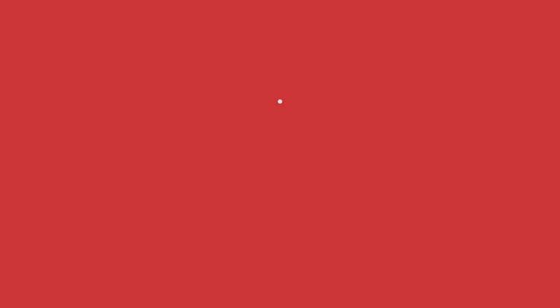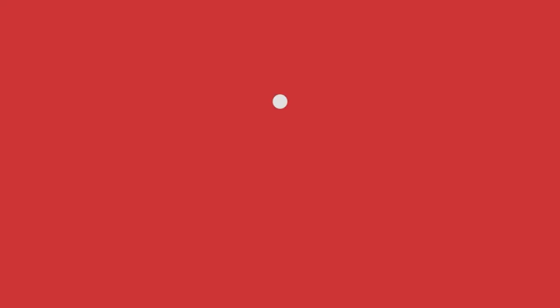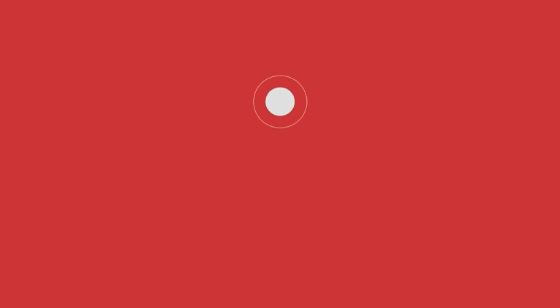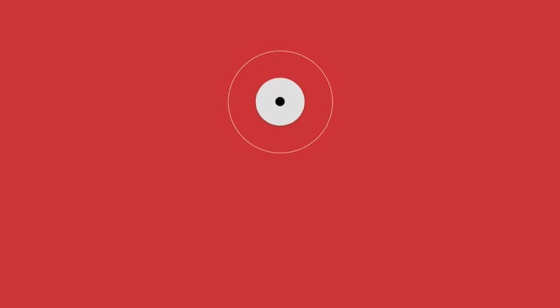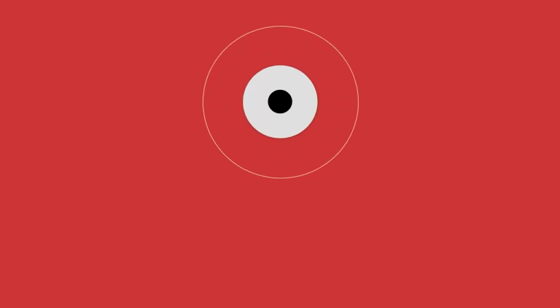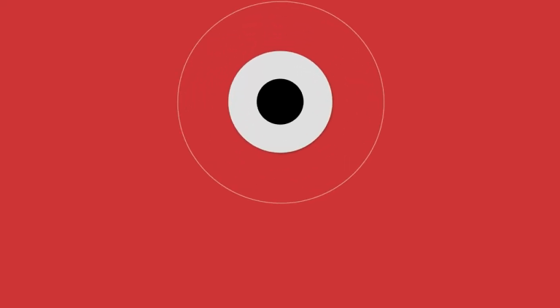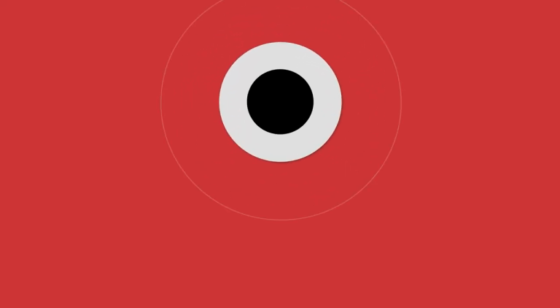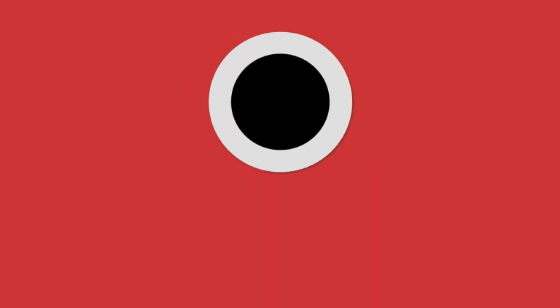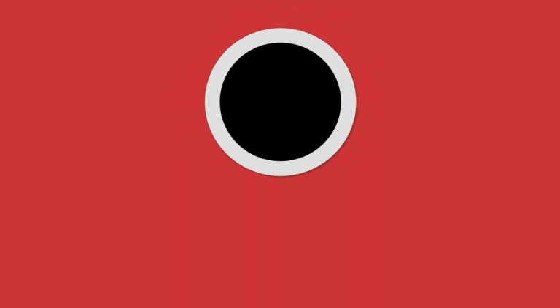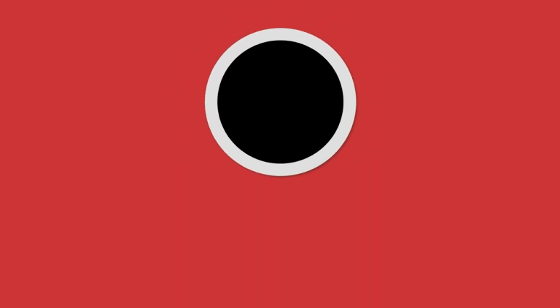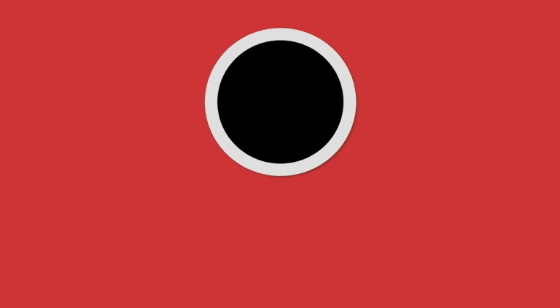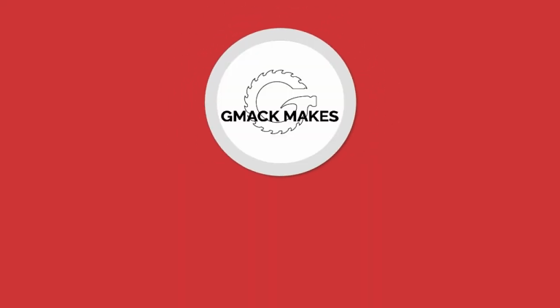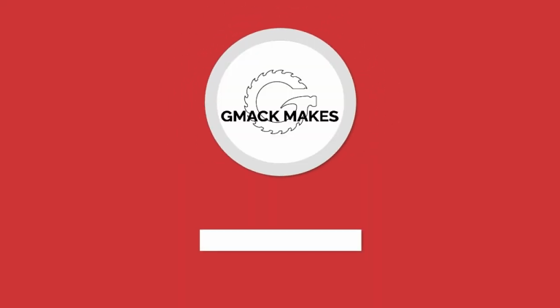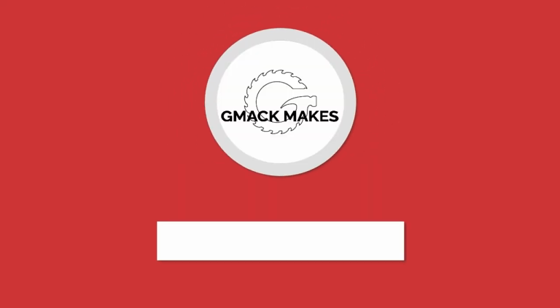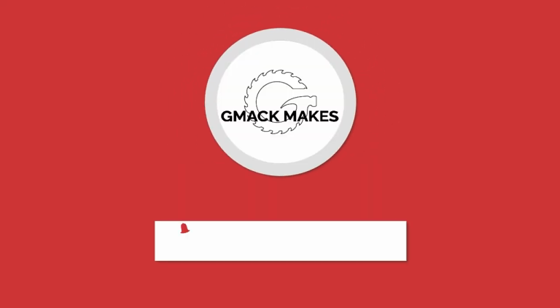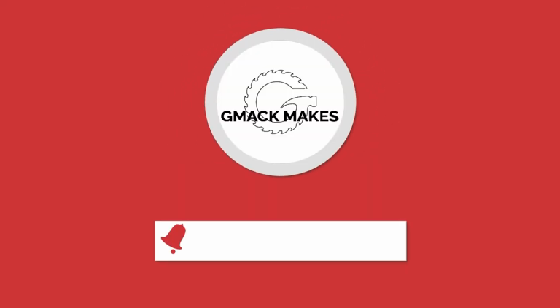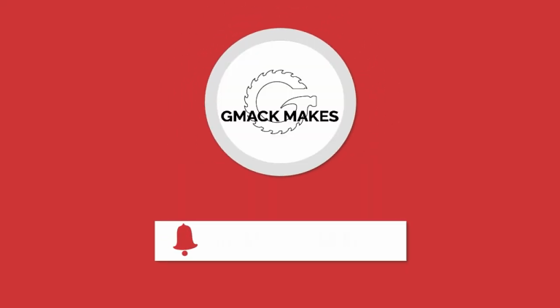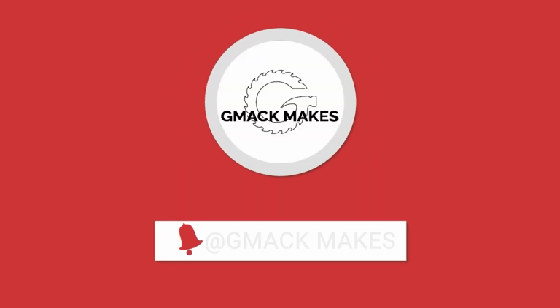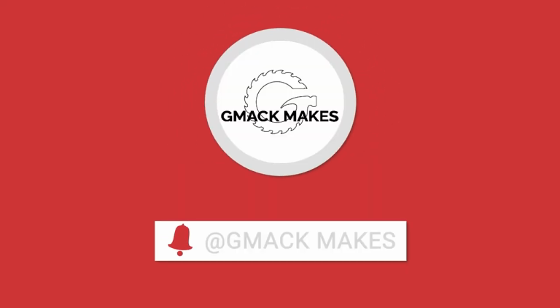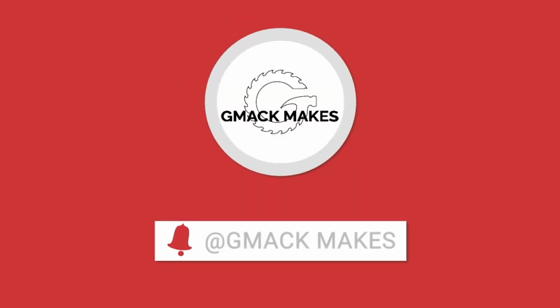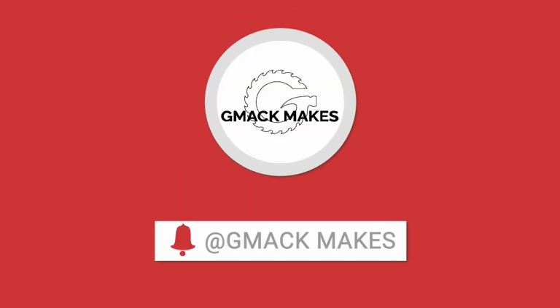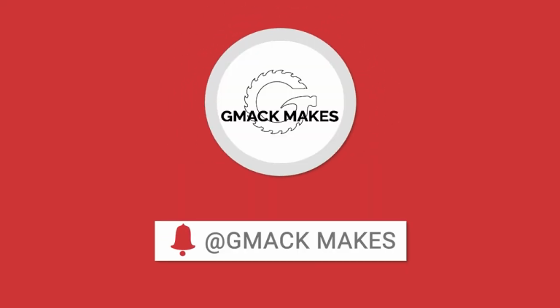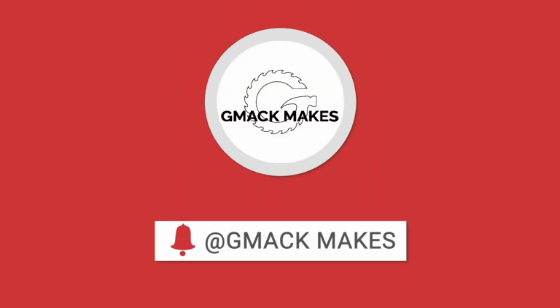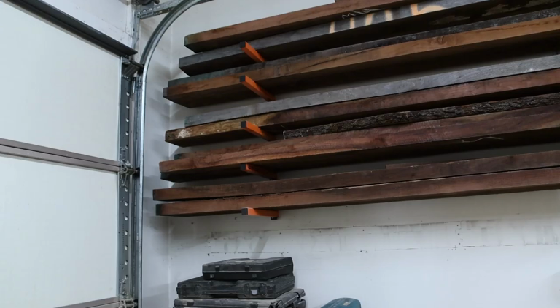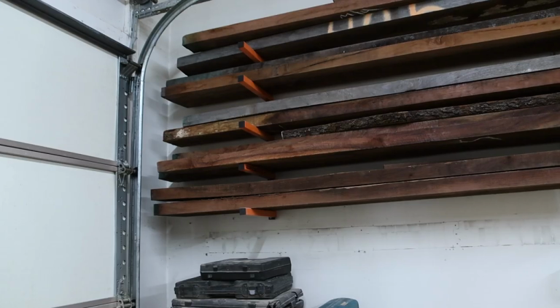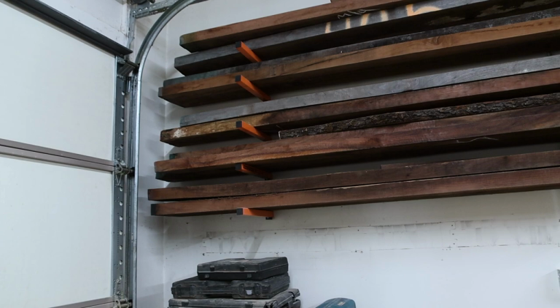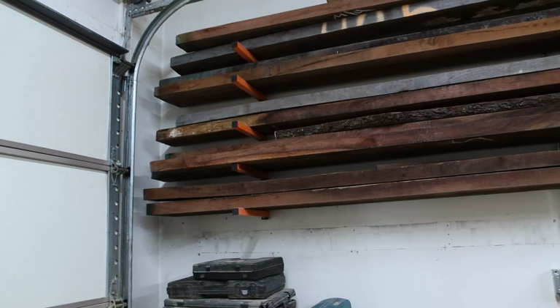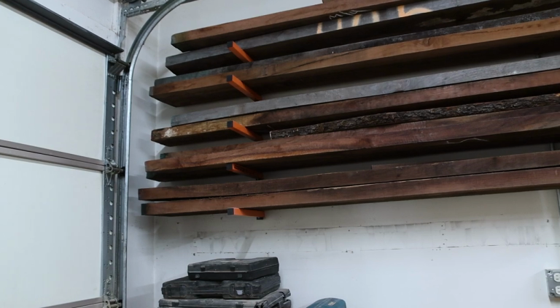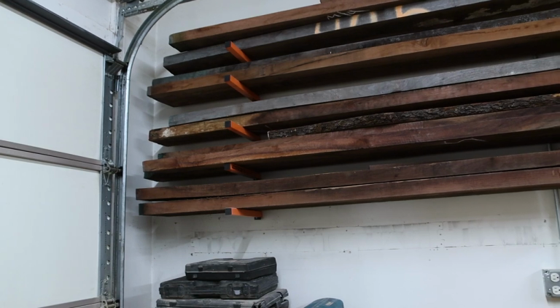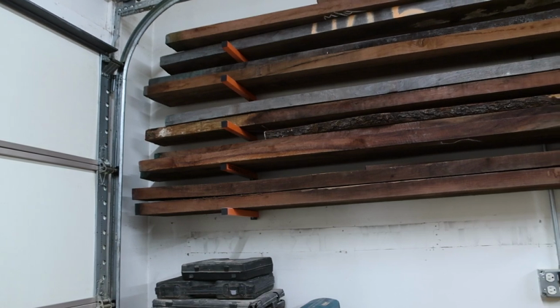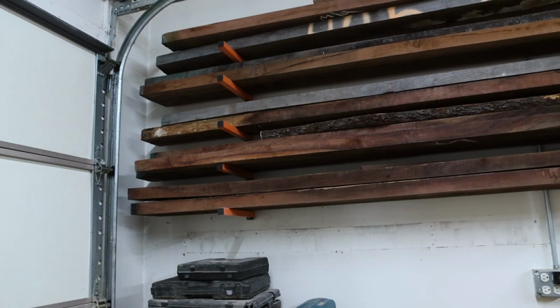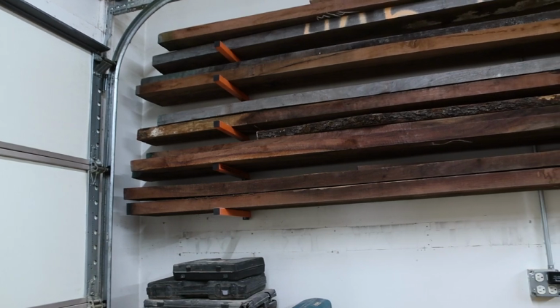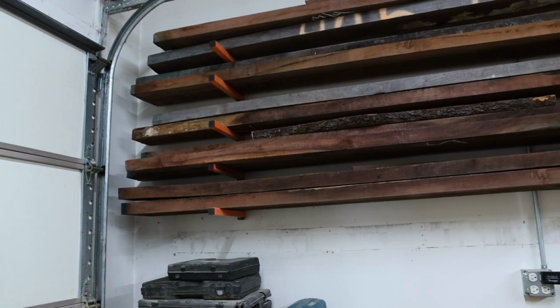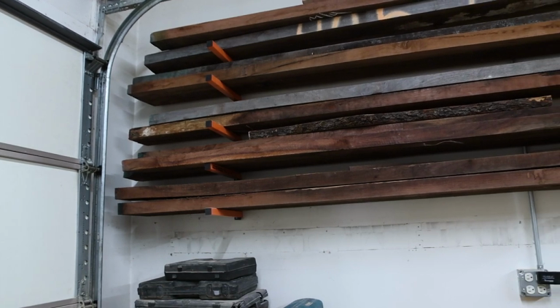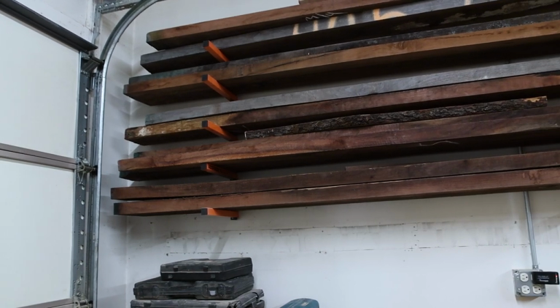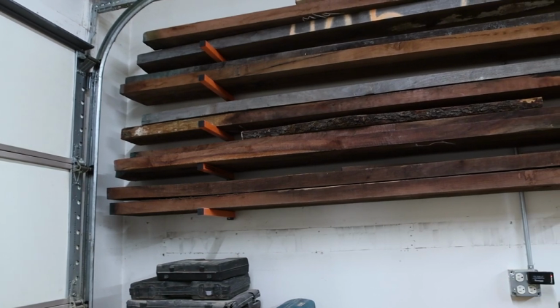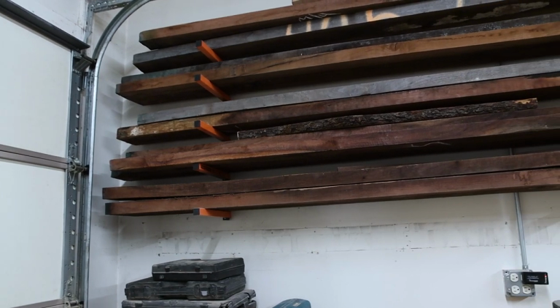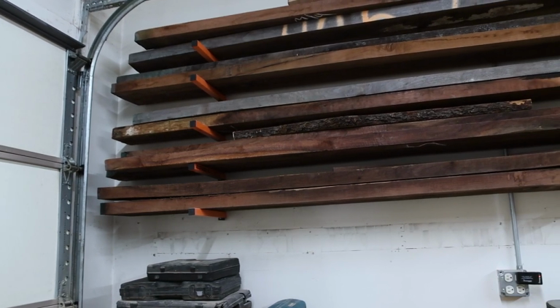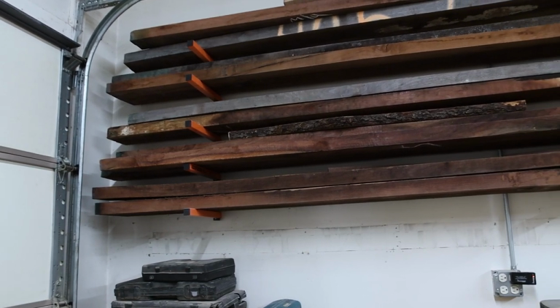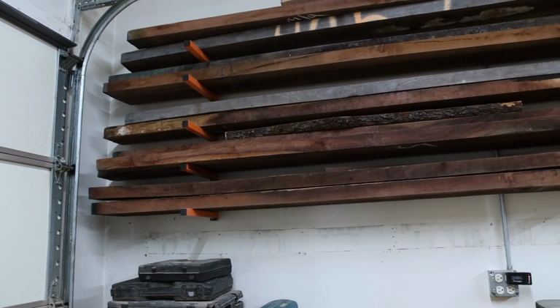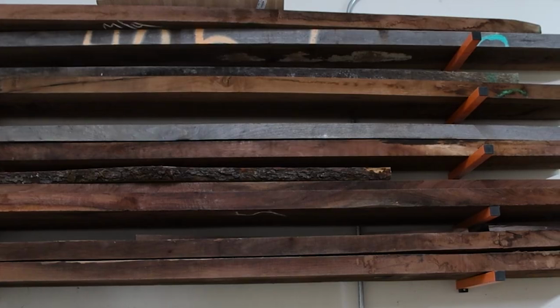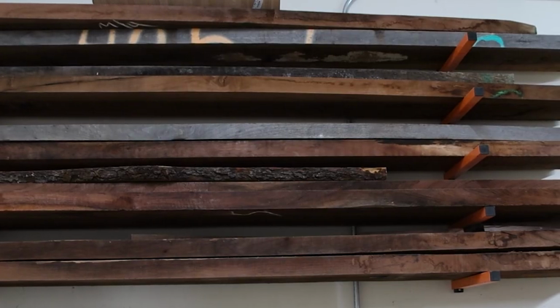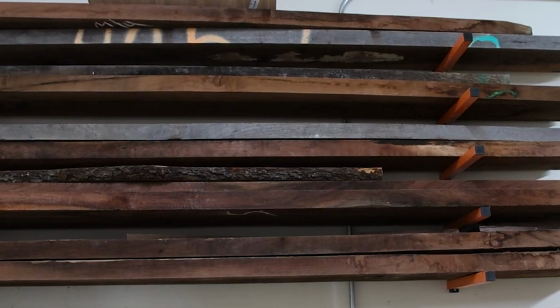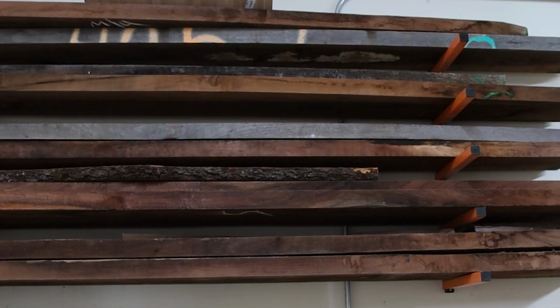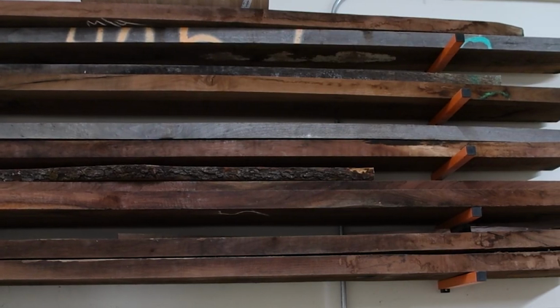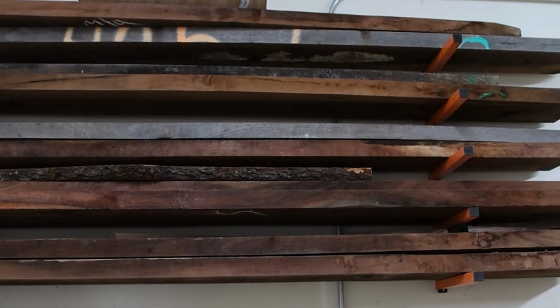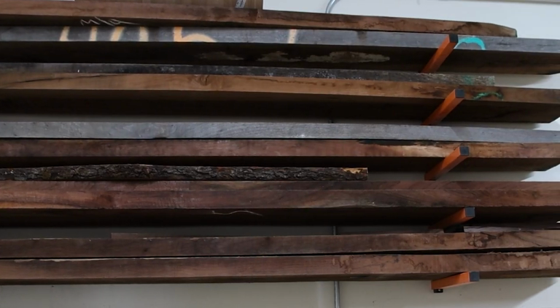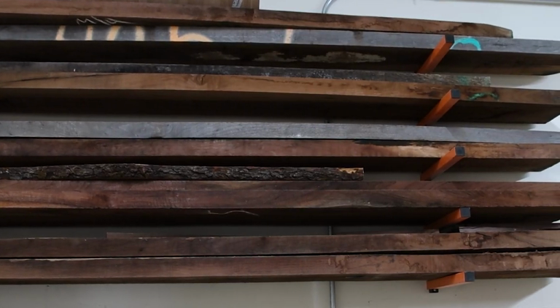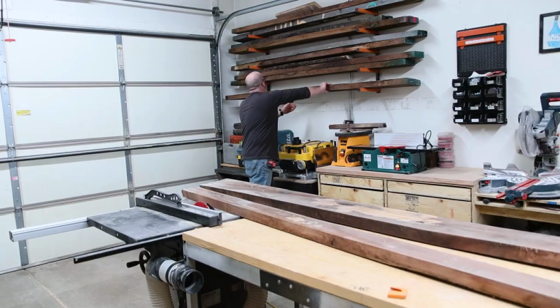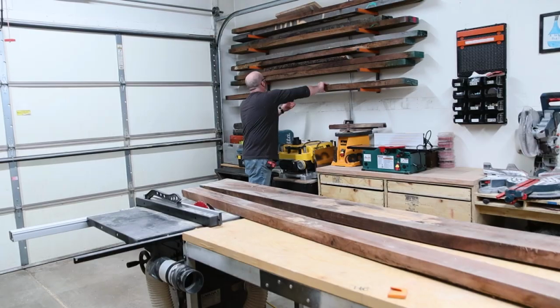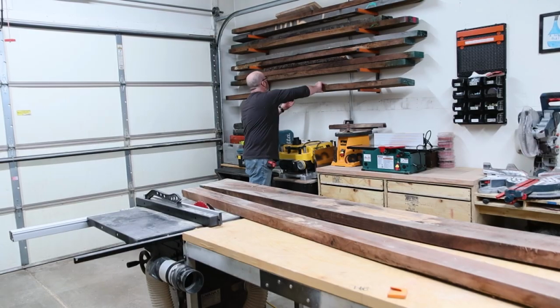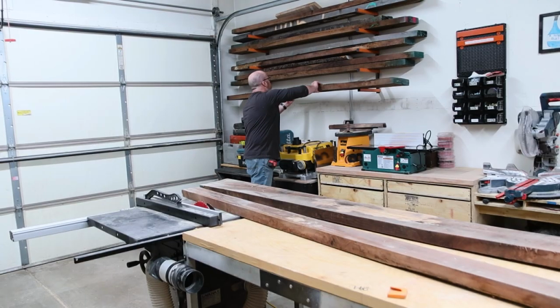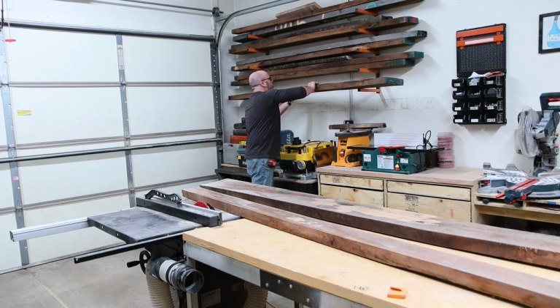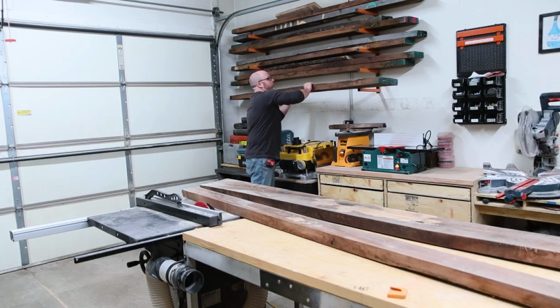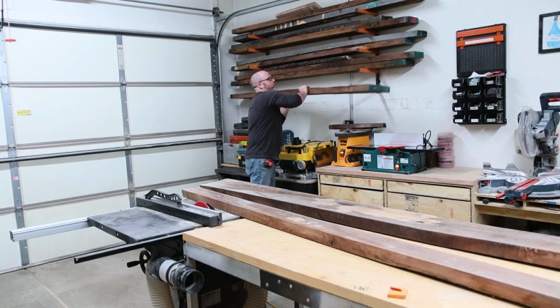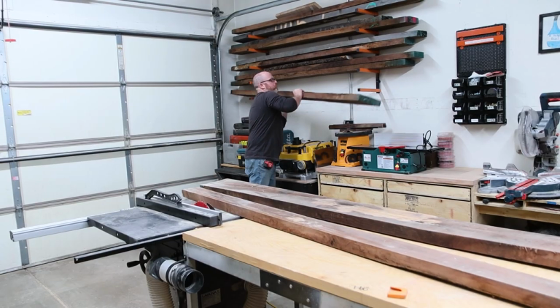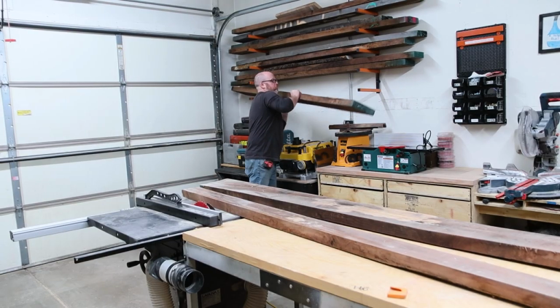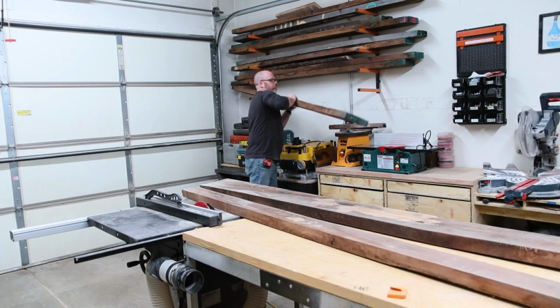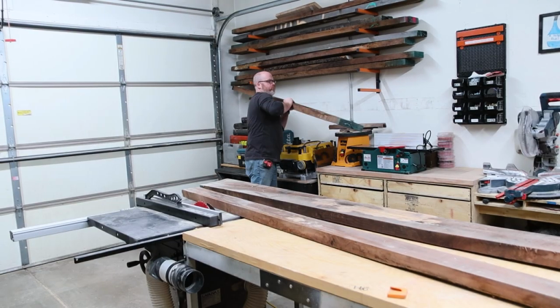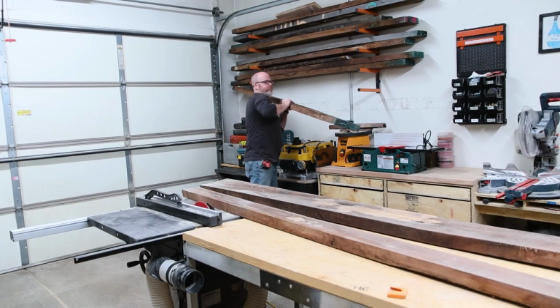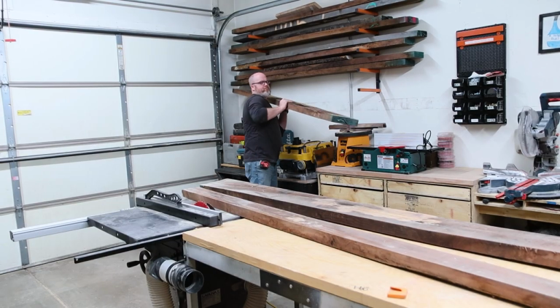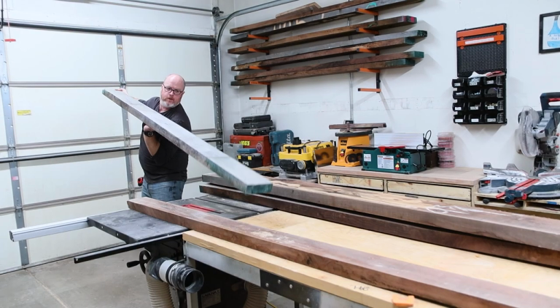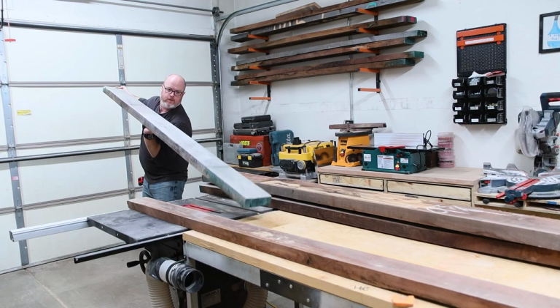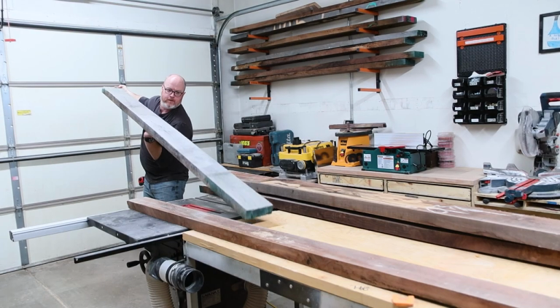Today I'm going to cover the process of taking this pile of rough sawn walnut and turning it into the dining room table I frankly couldn't afford.